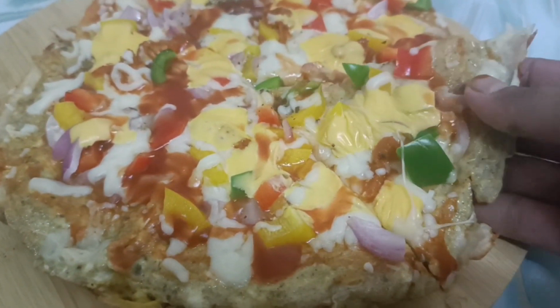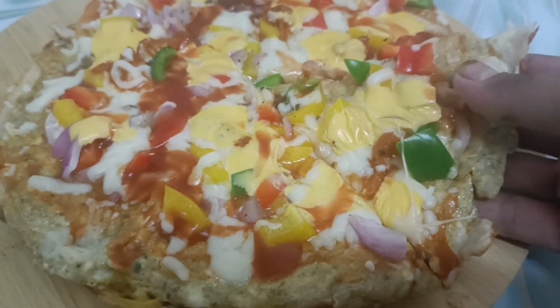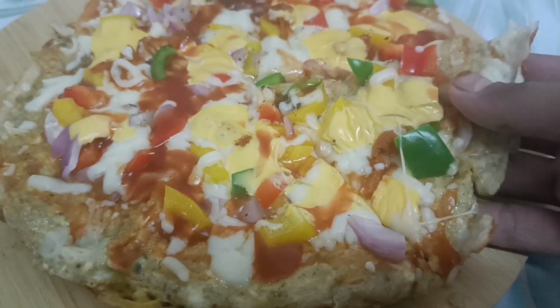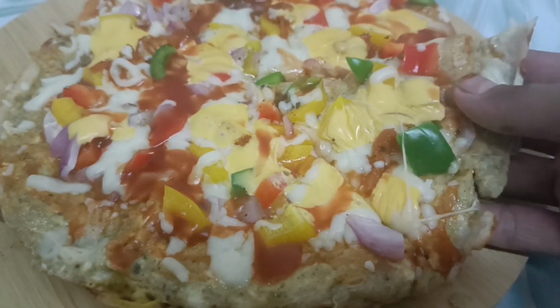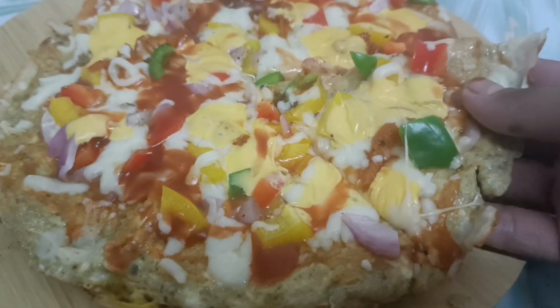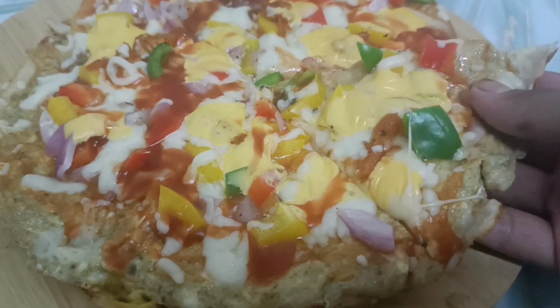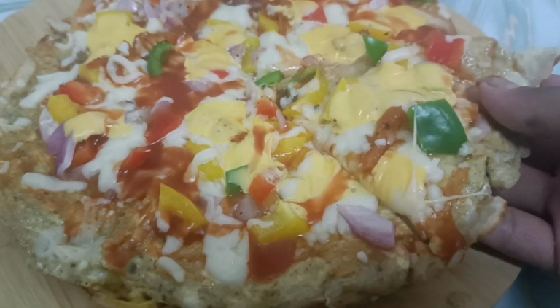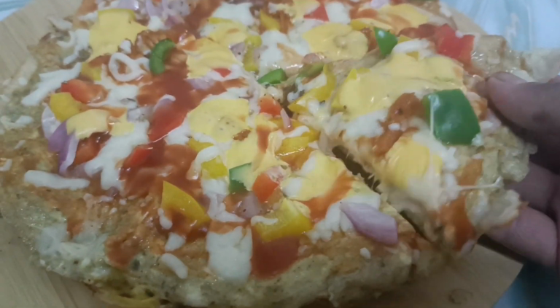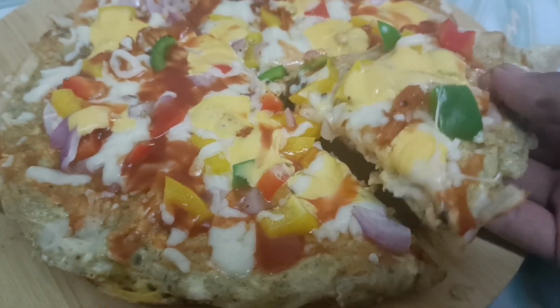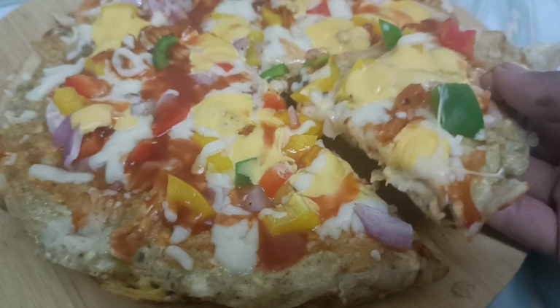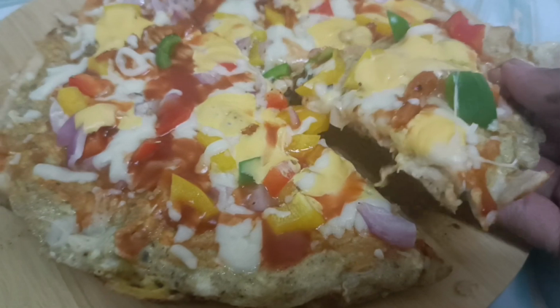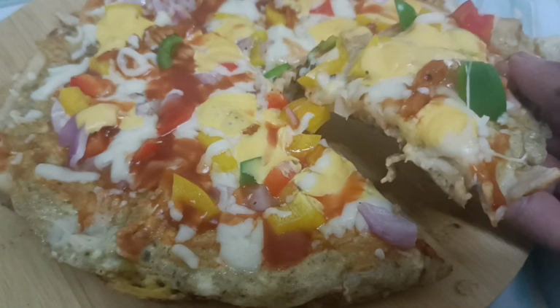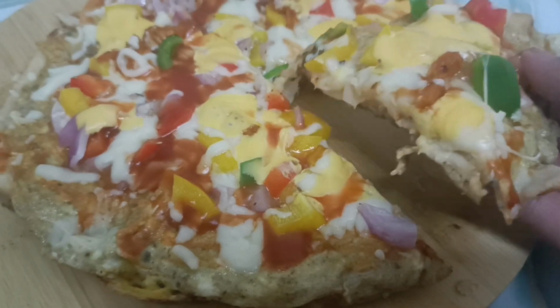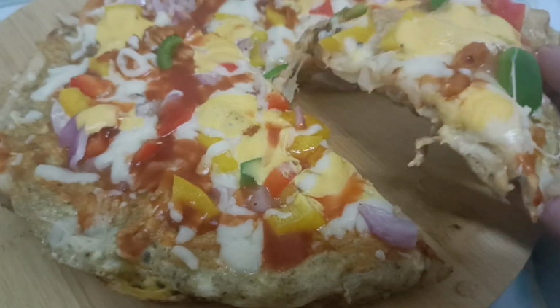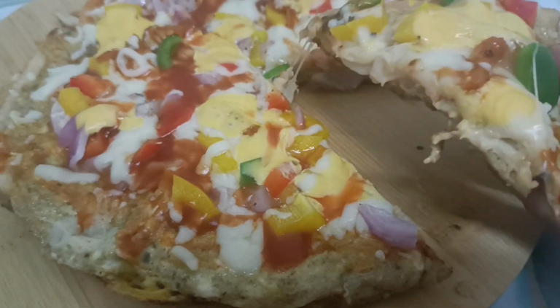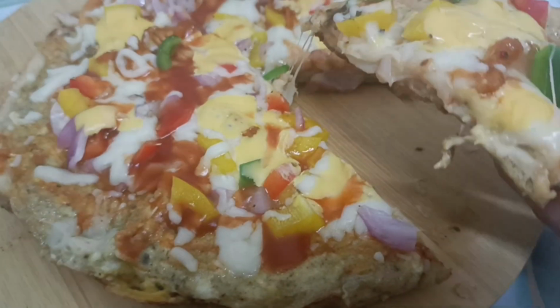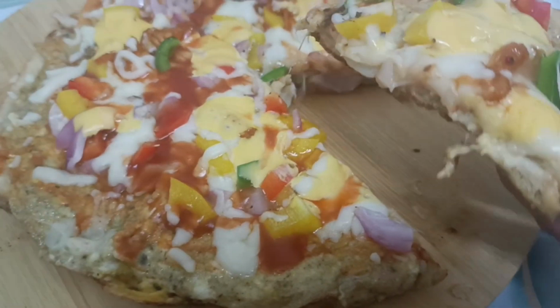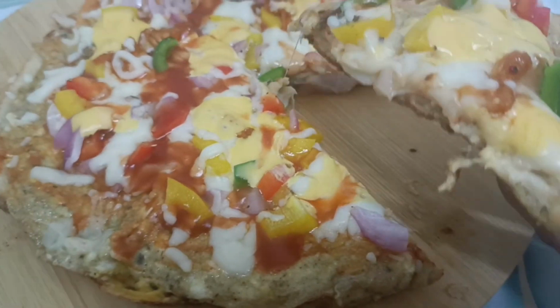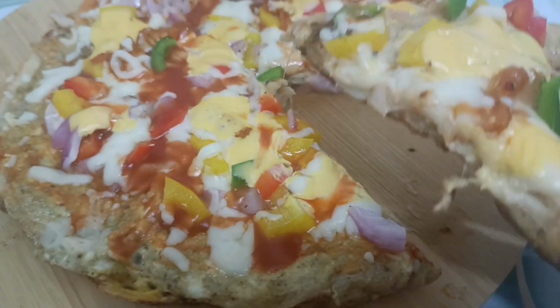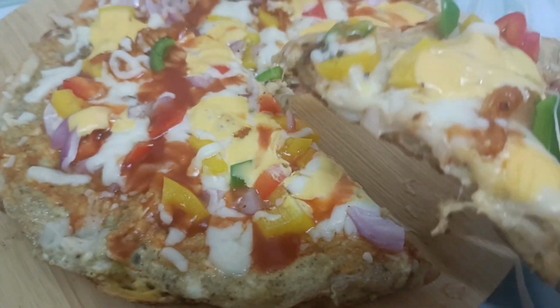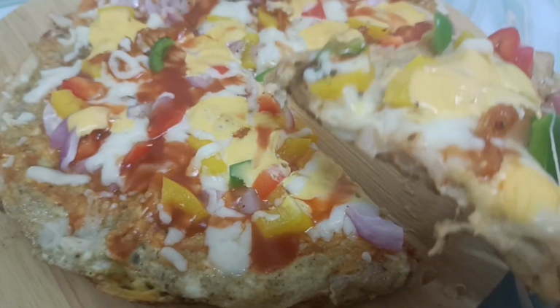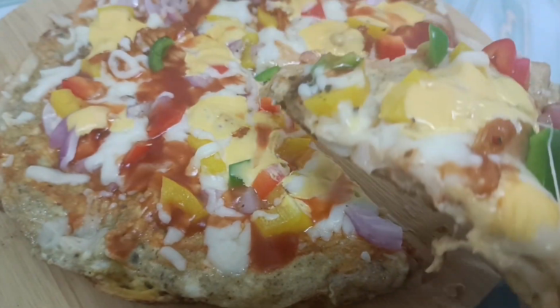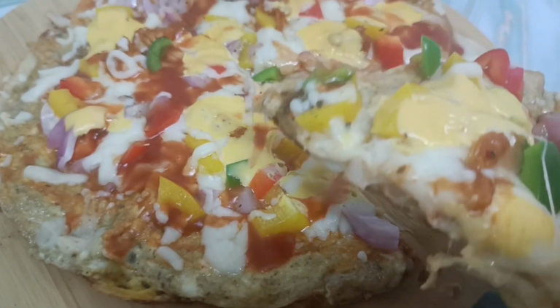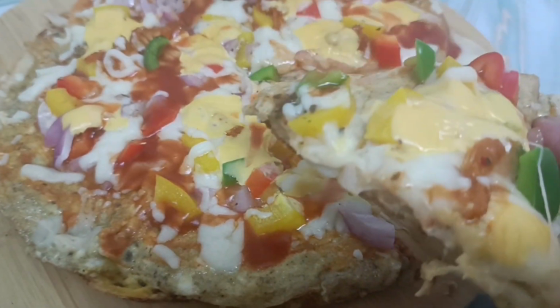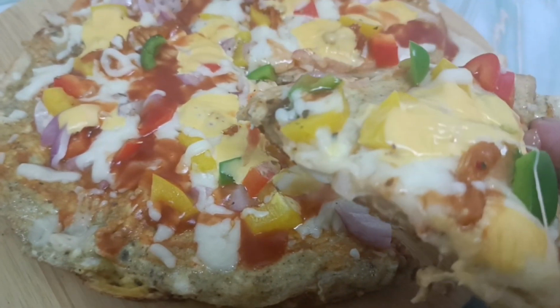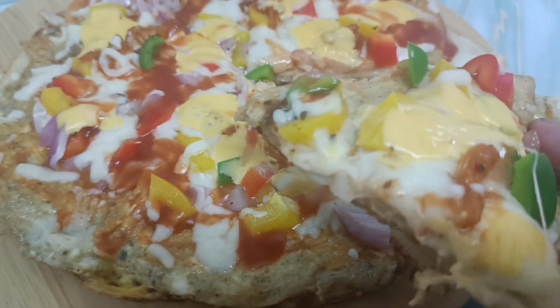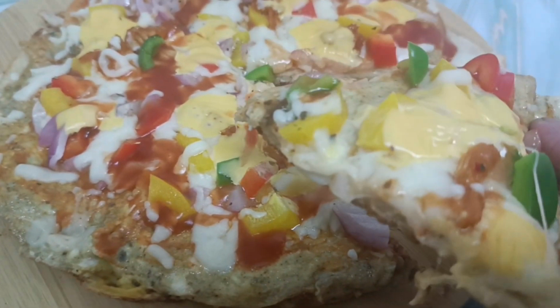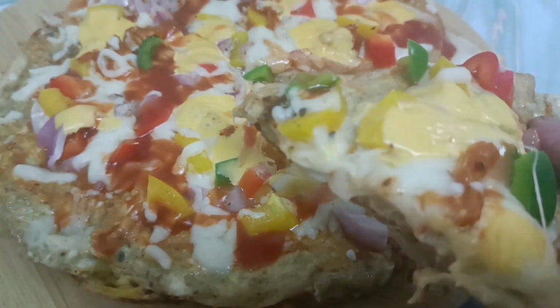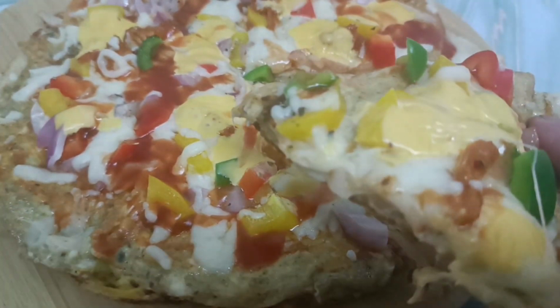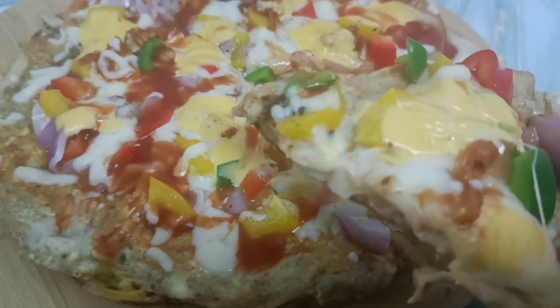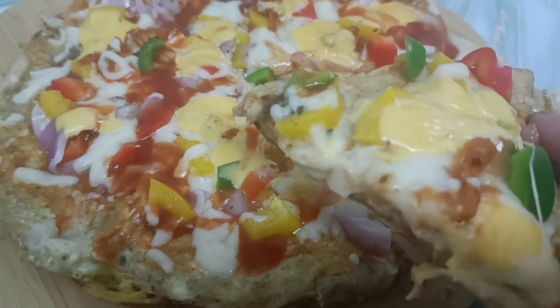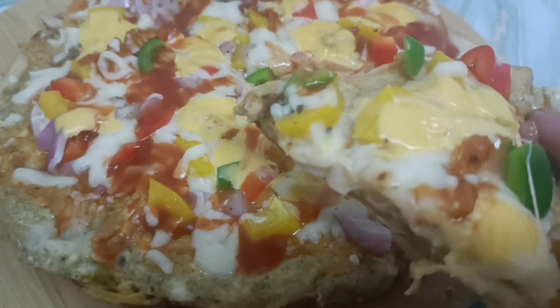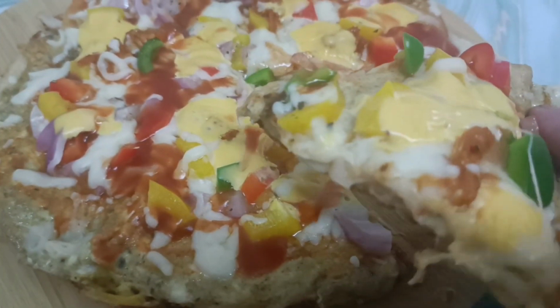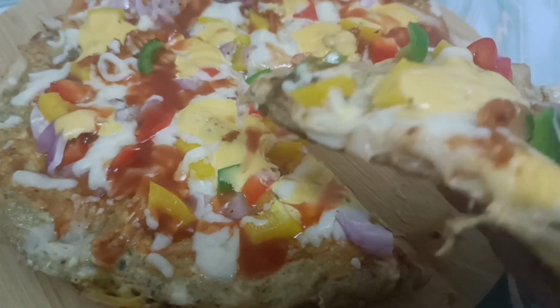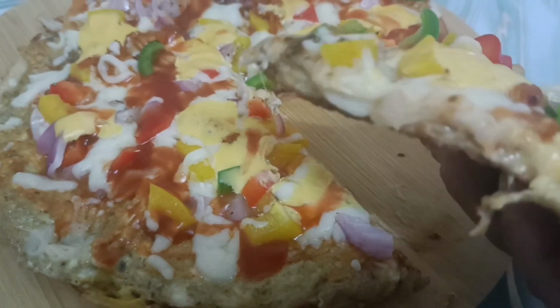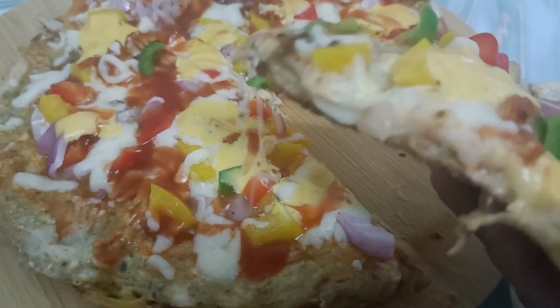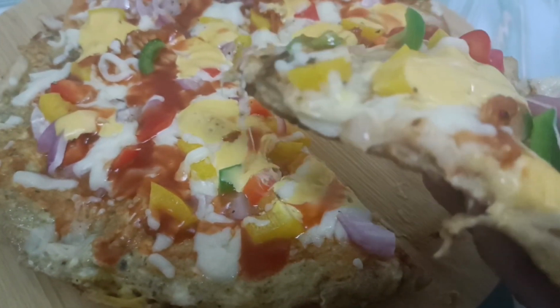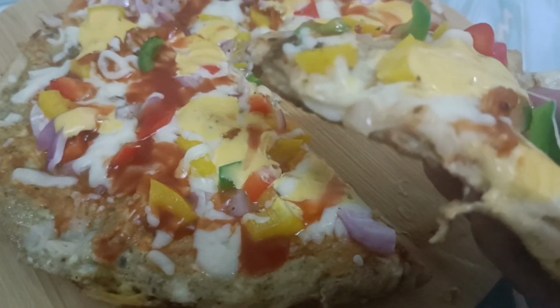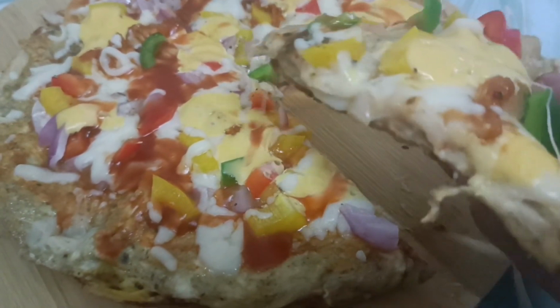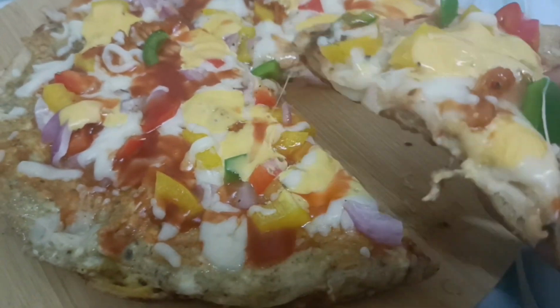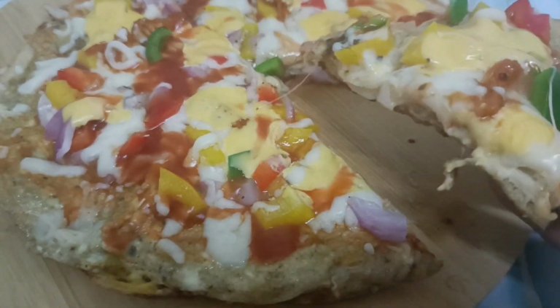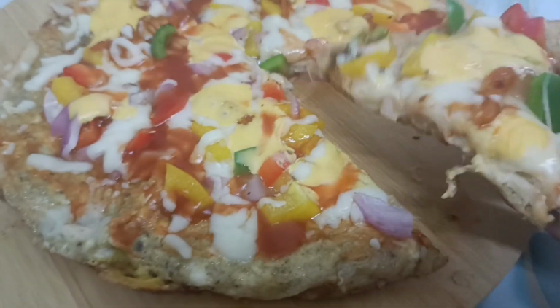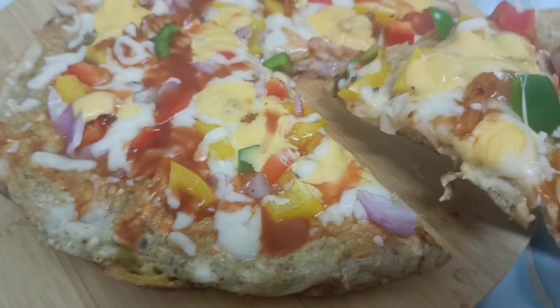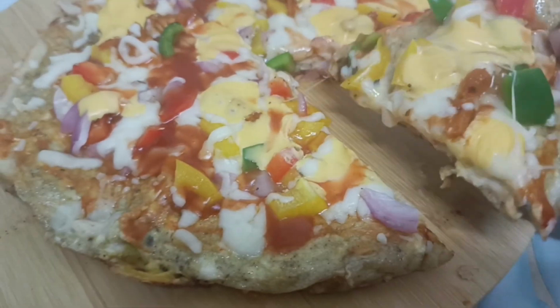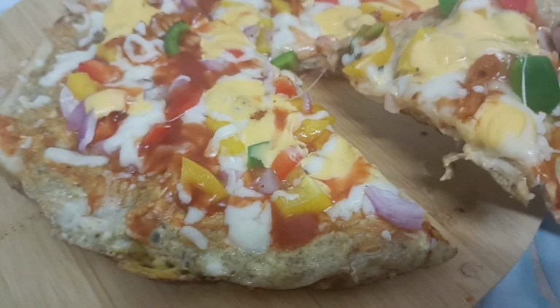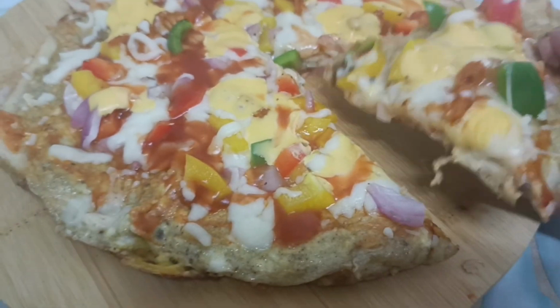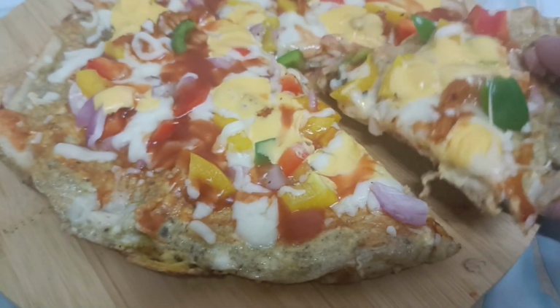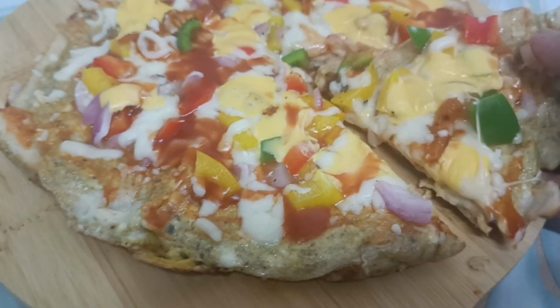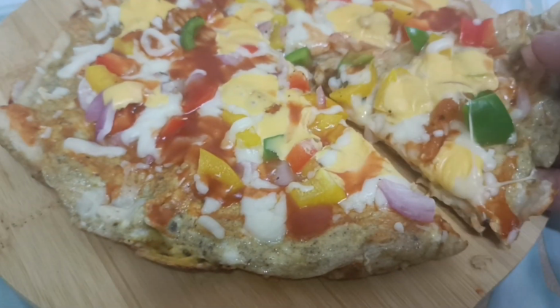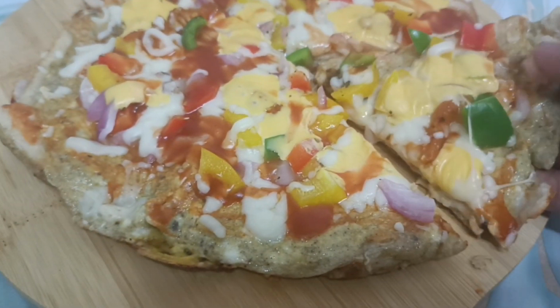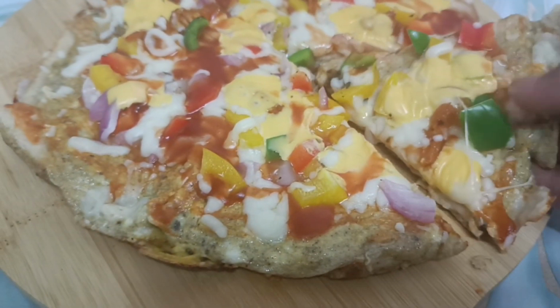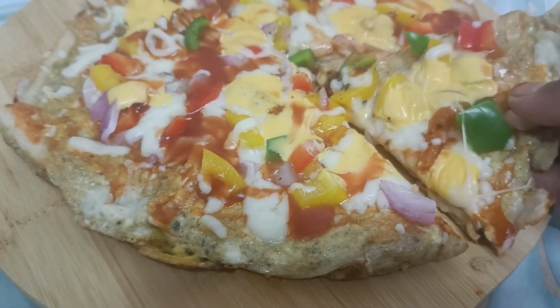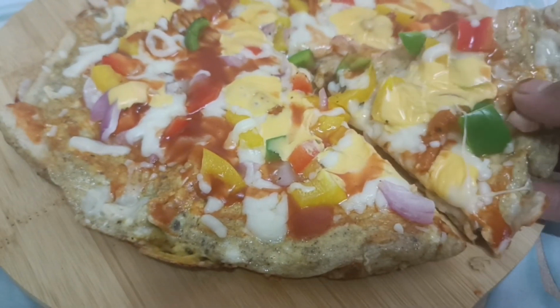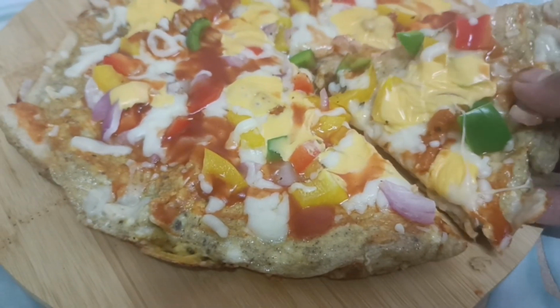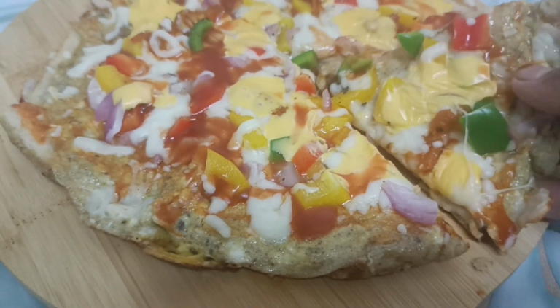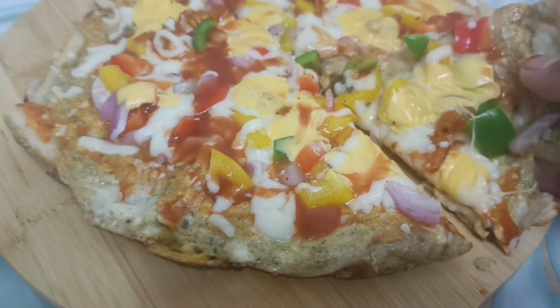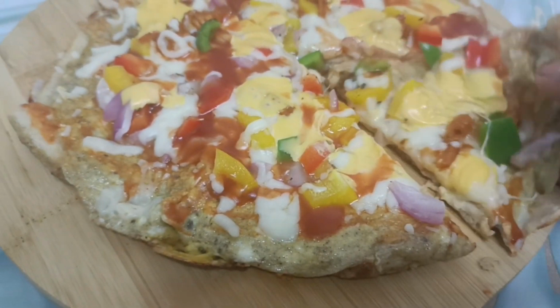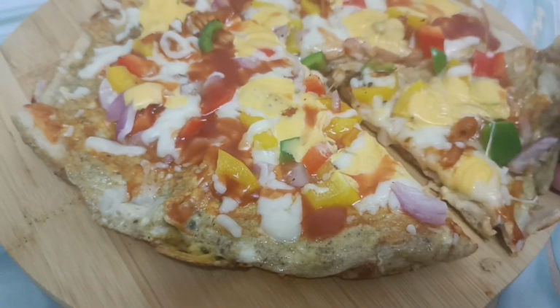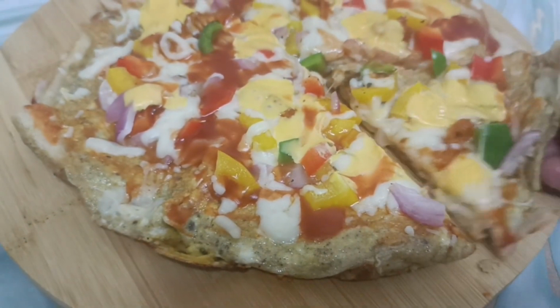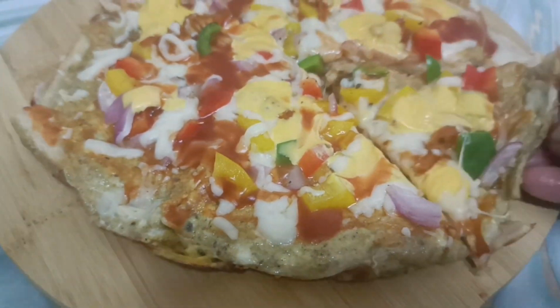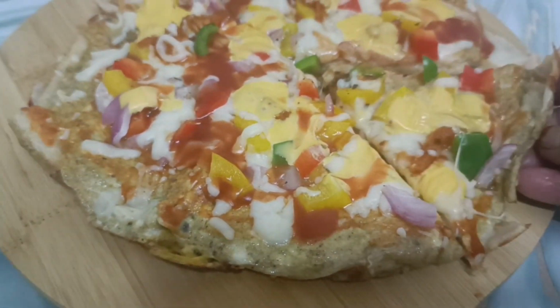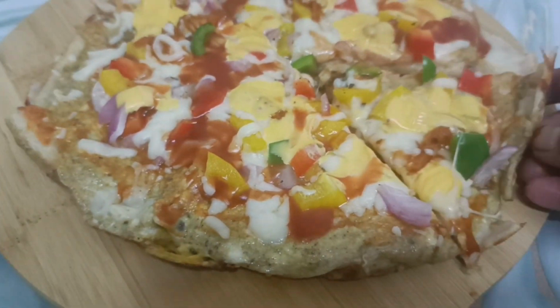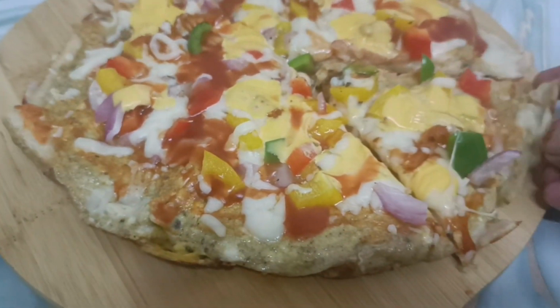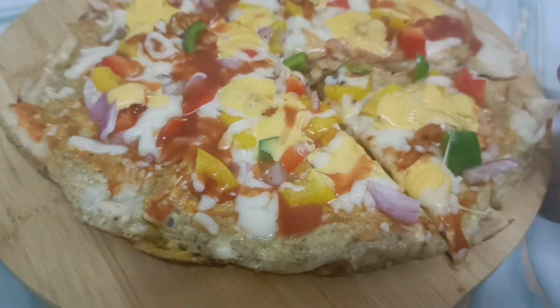Welcome back. Assalamualaikum. Welcome back. I am here to get the bread recipe.